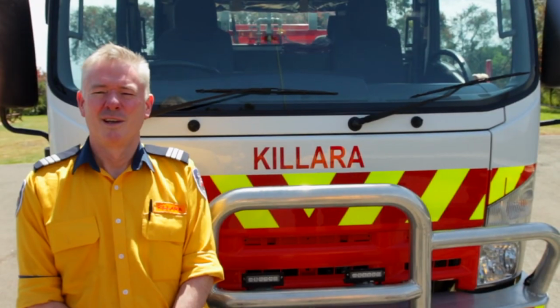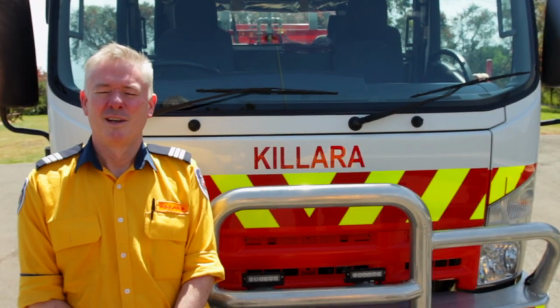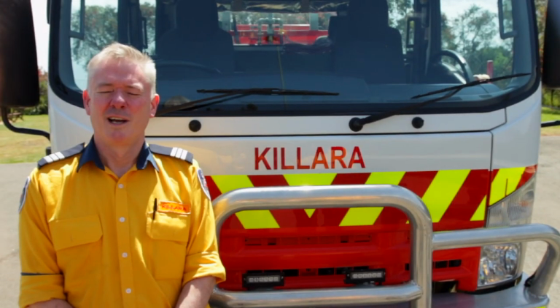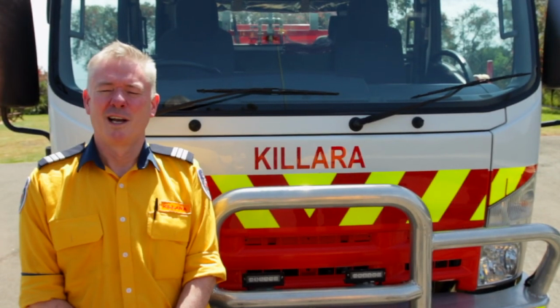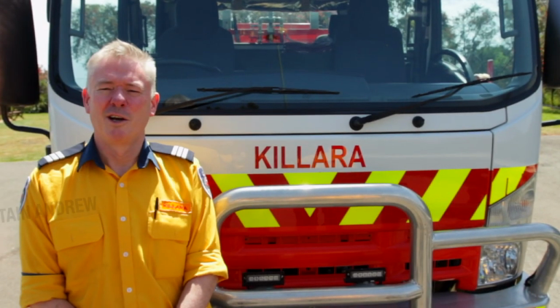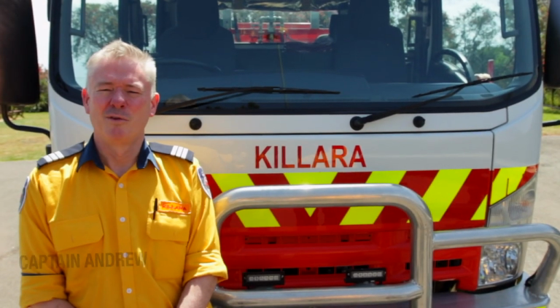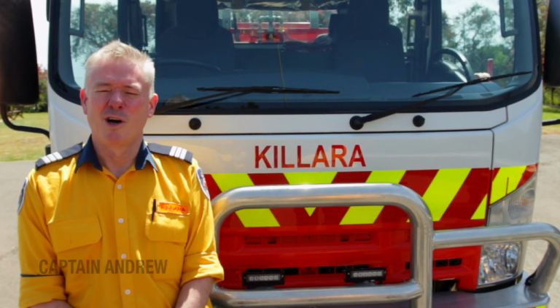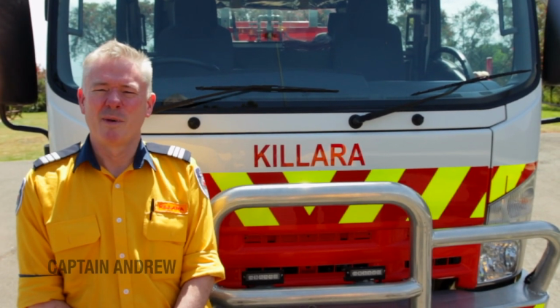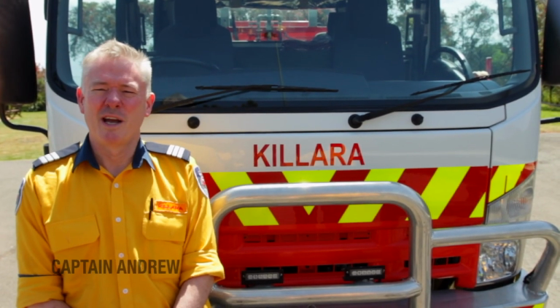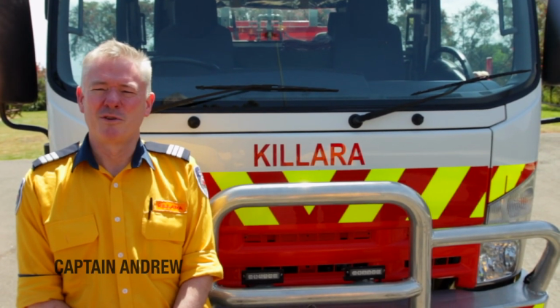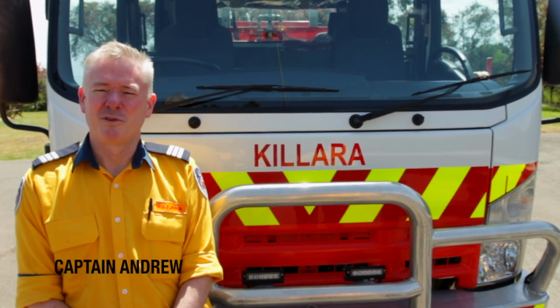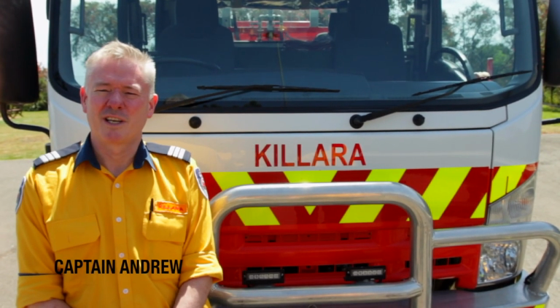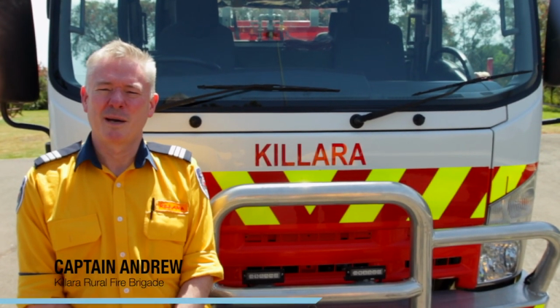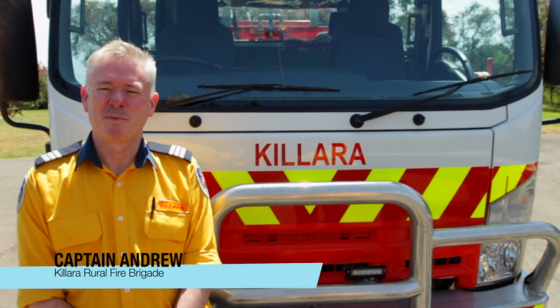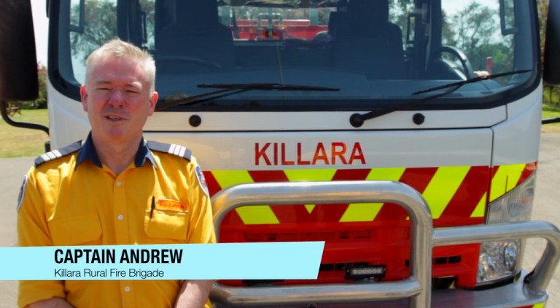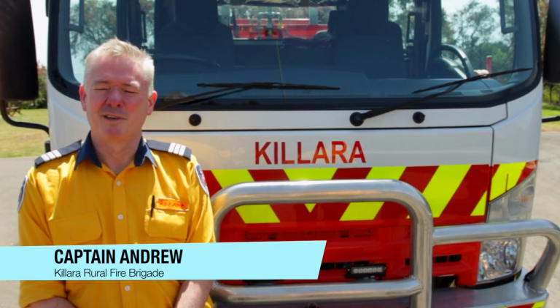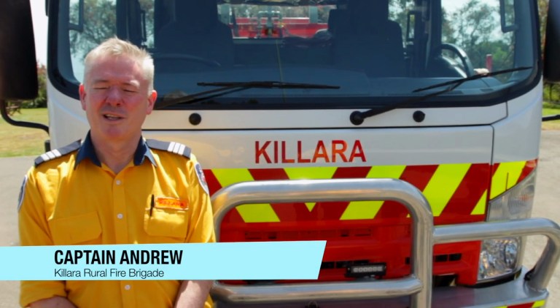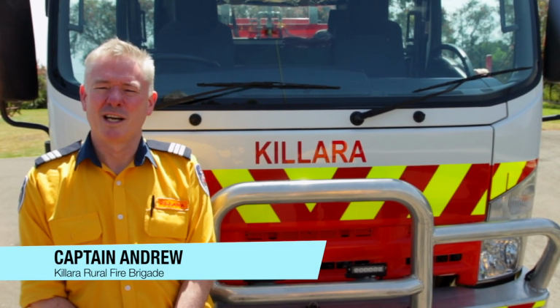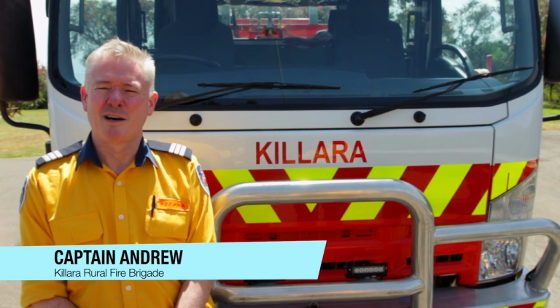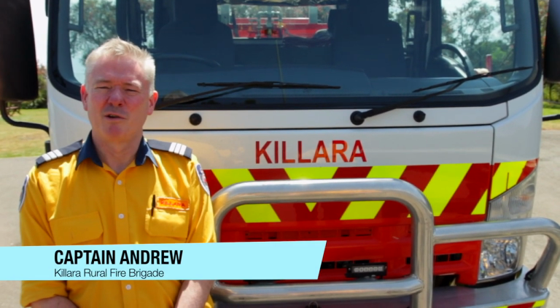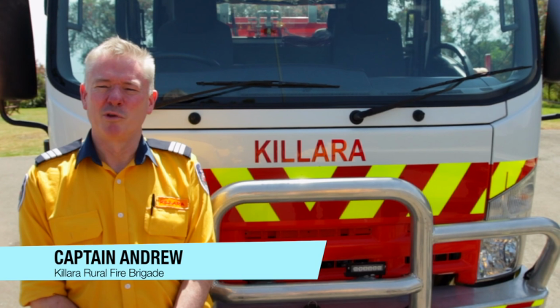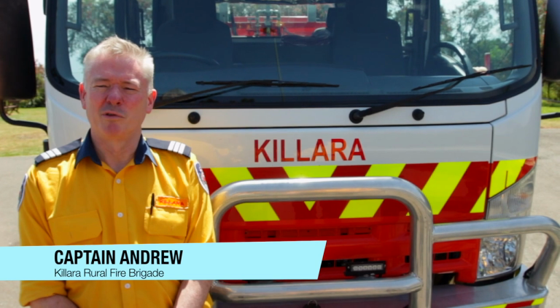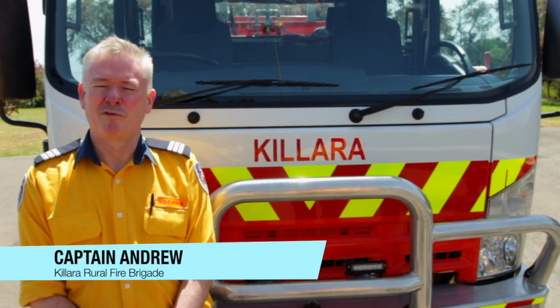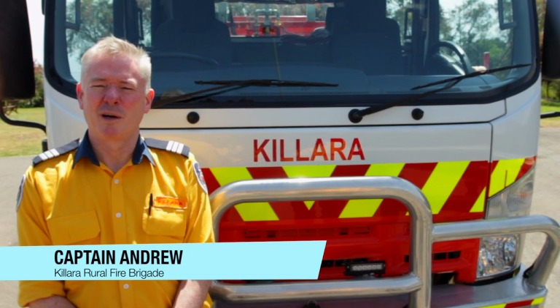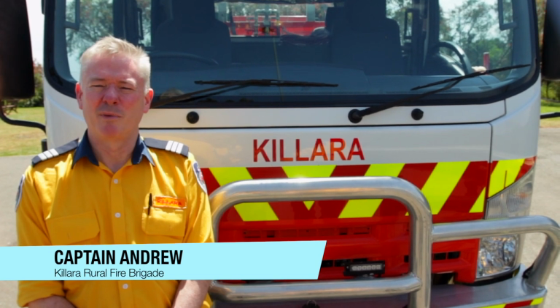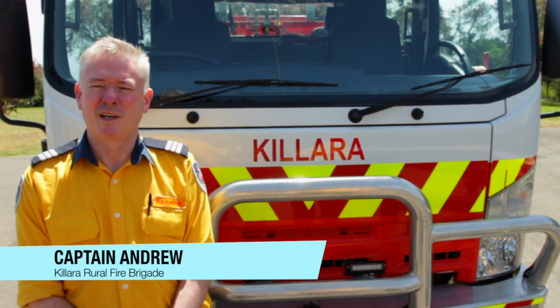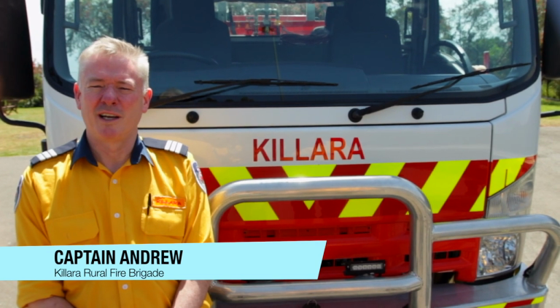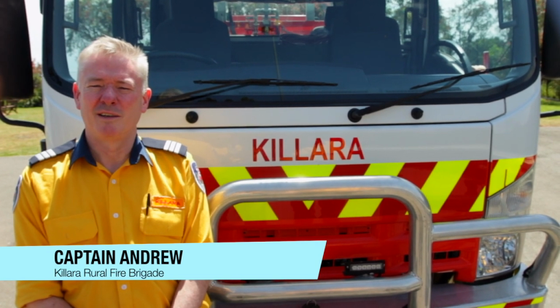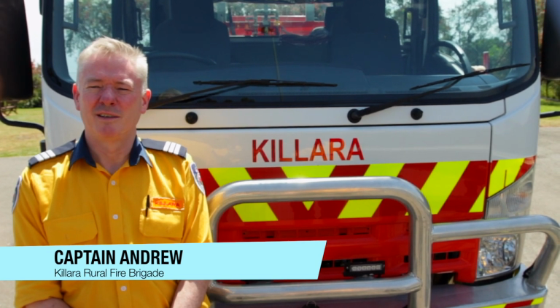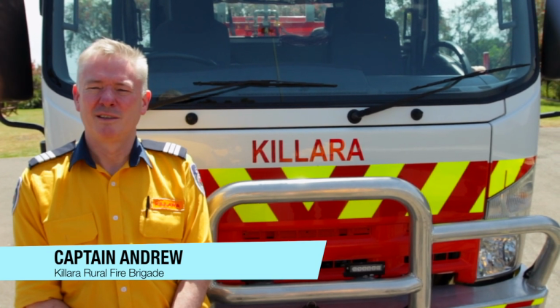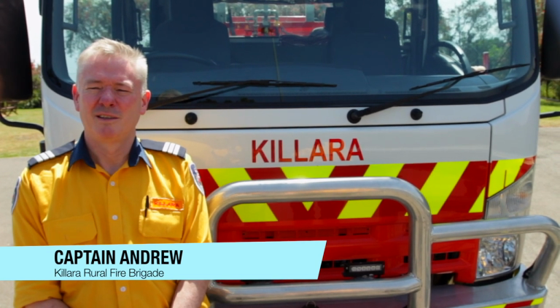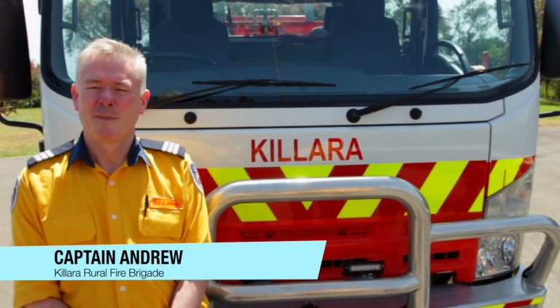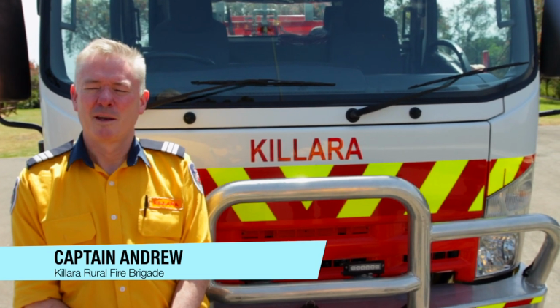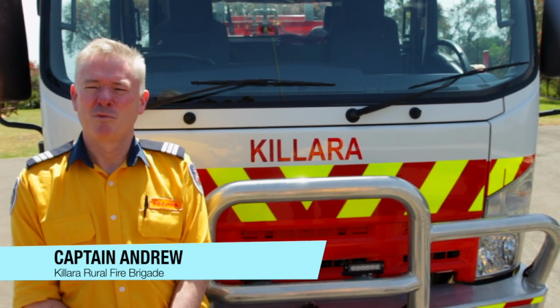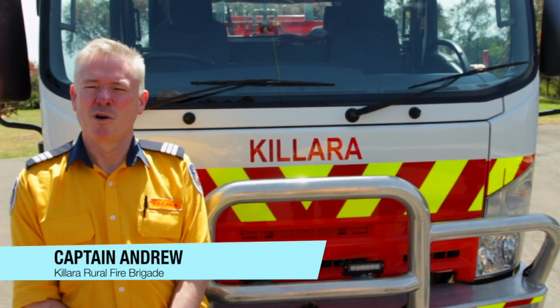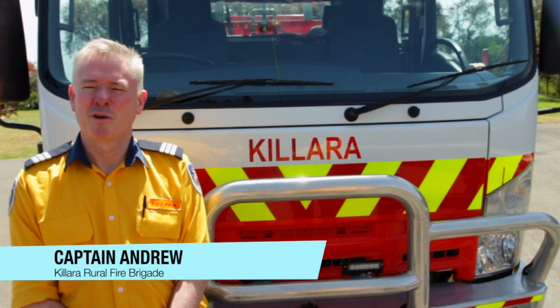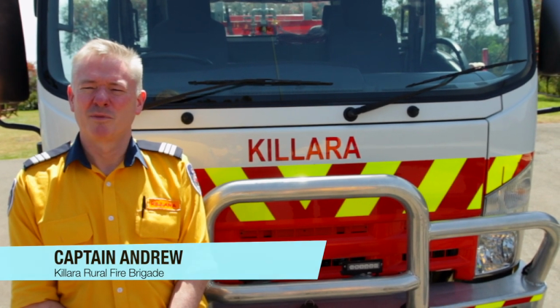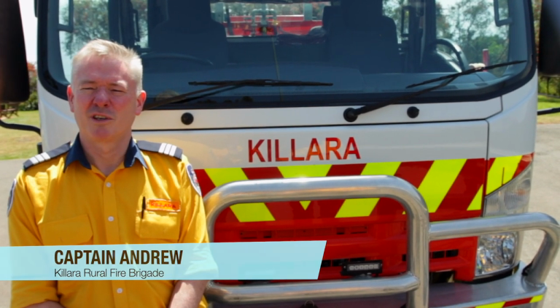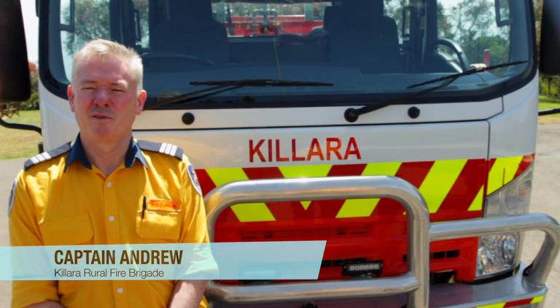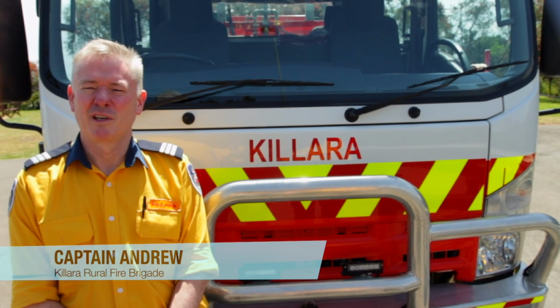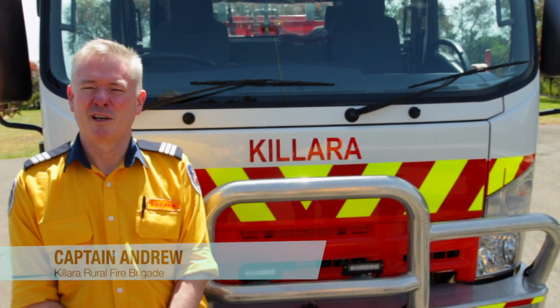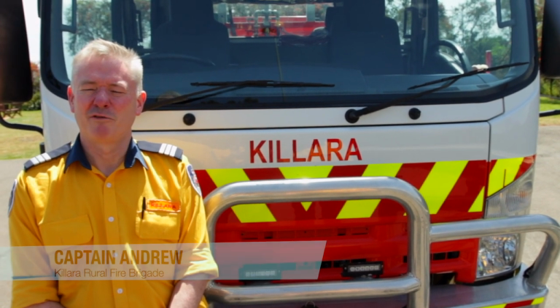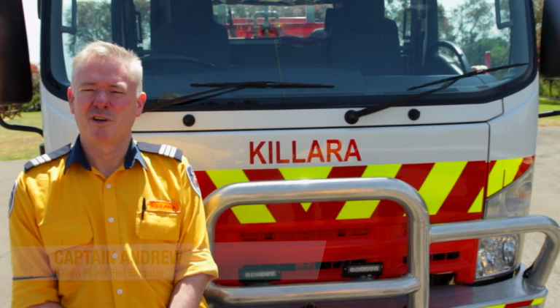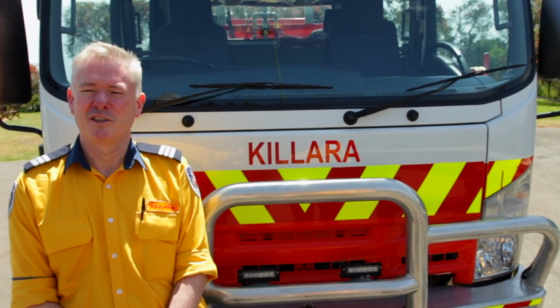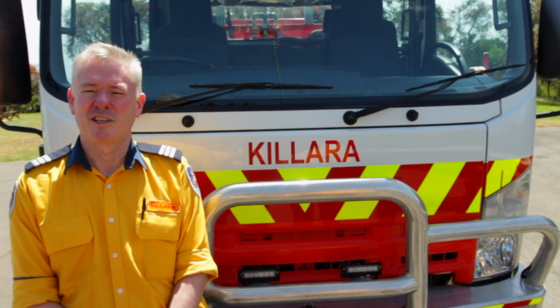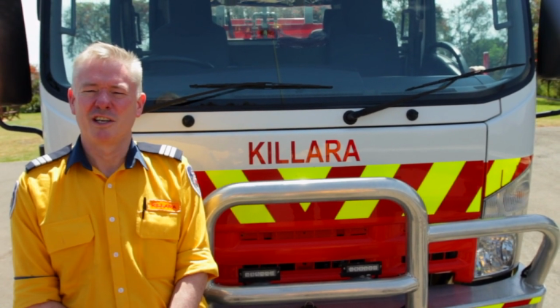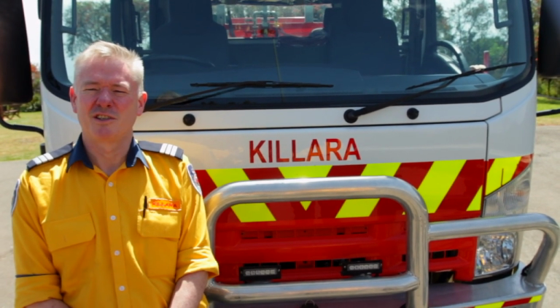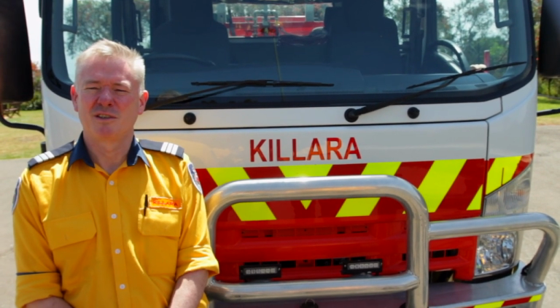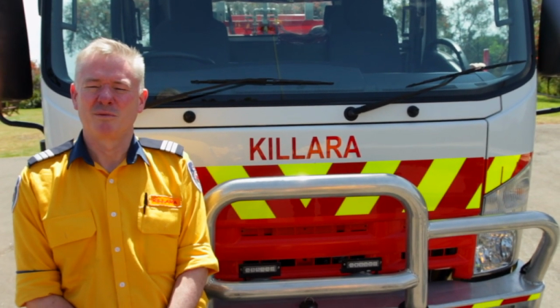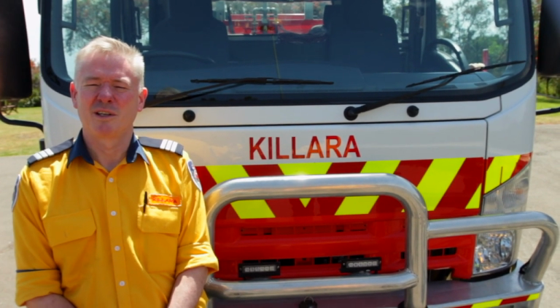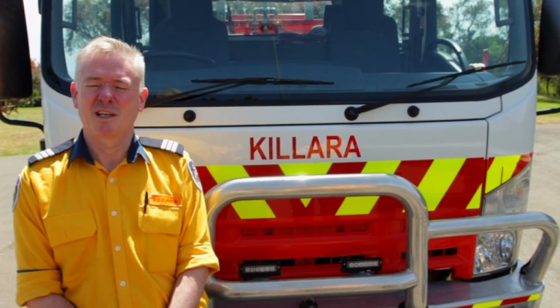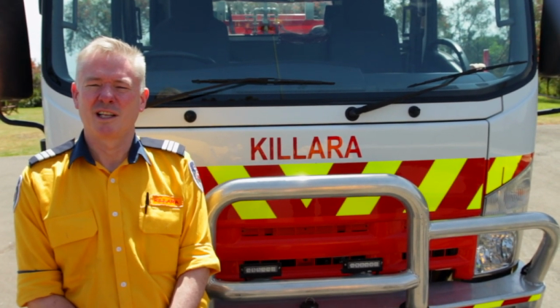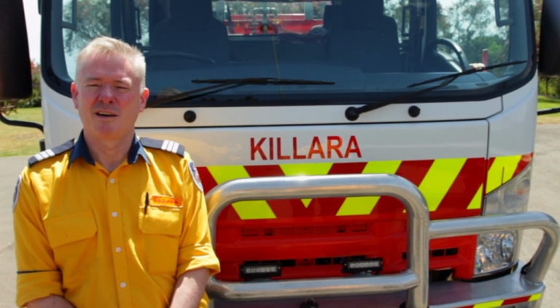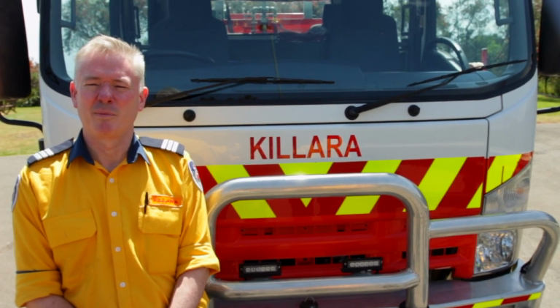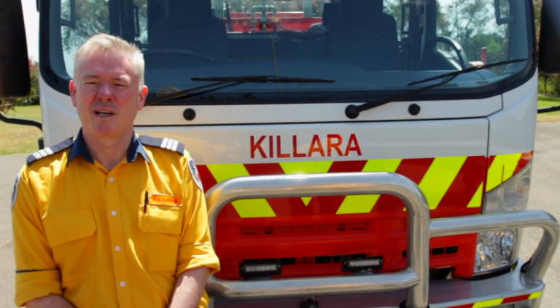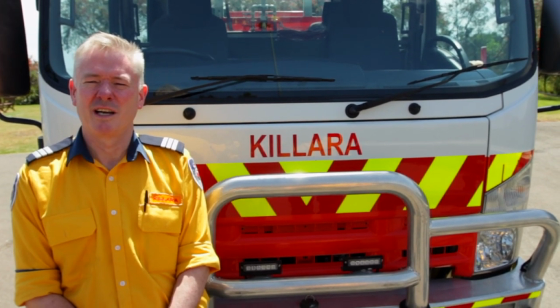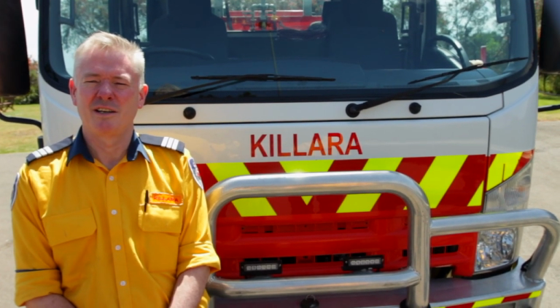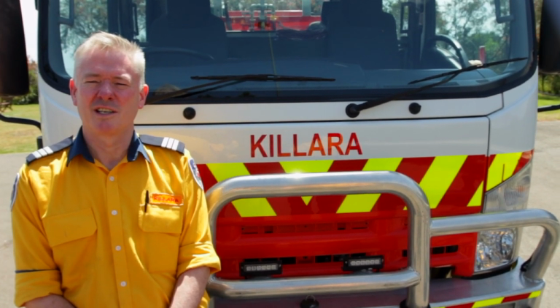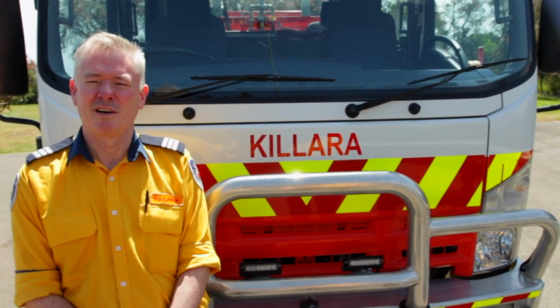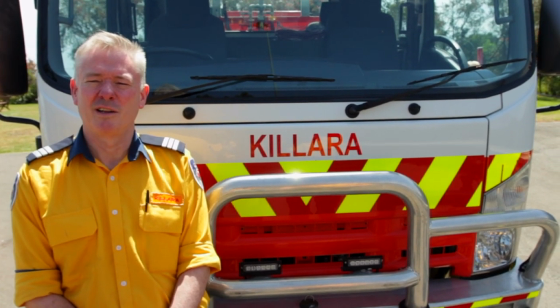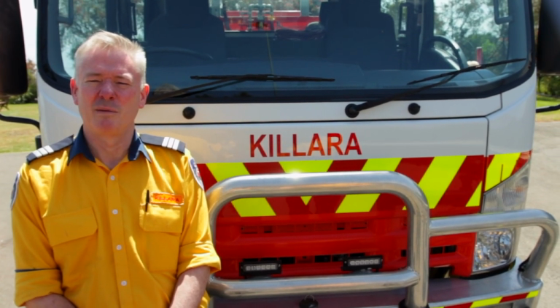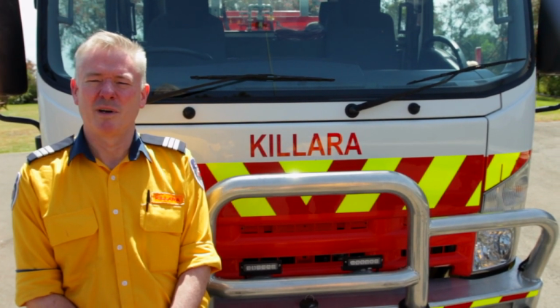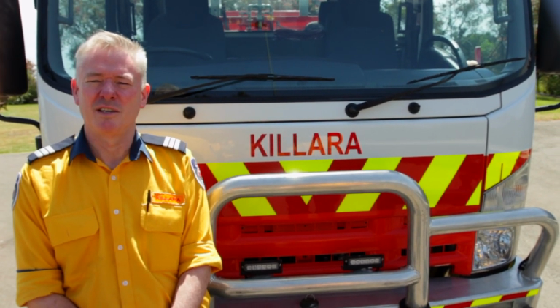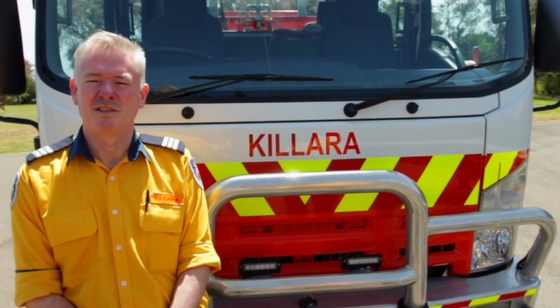Hello, I'm Andrew, the Captain of the Kalara Rural Fire Brigade, and welcome to Karingai Fire Station, where the Kalara Brigade is currently based.